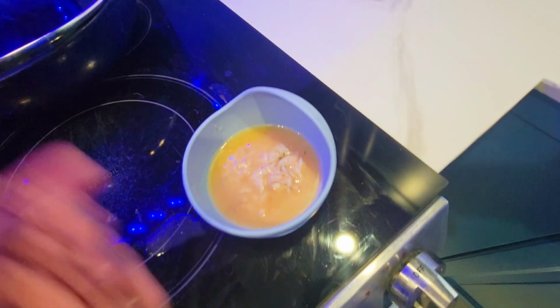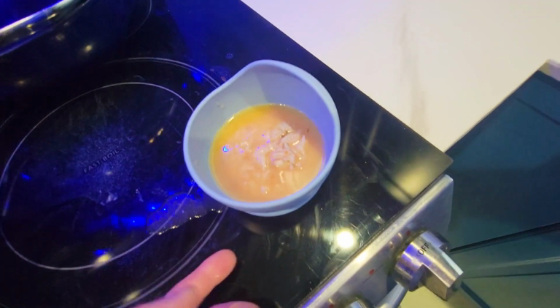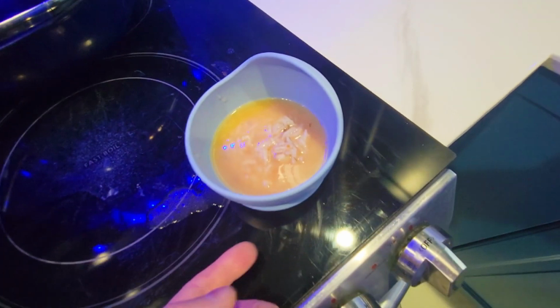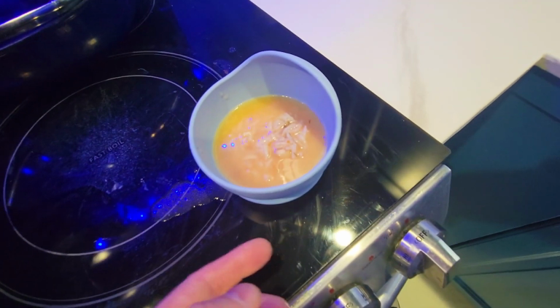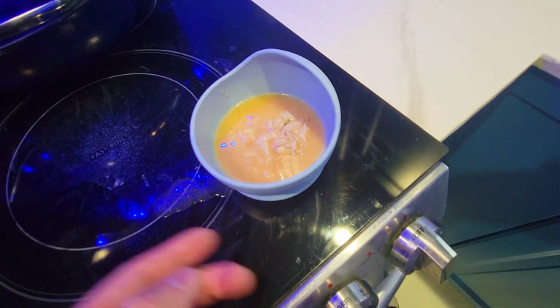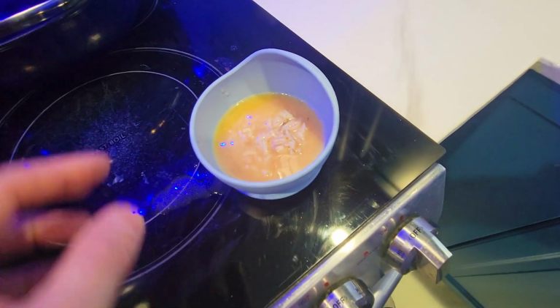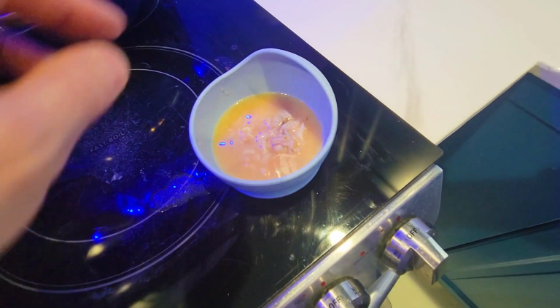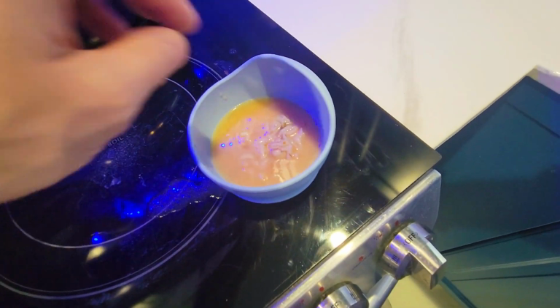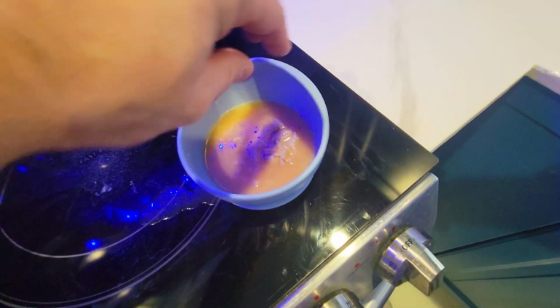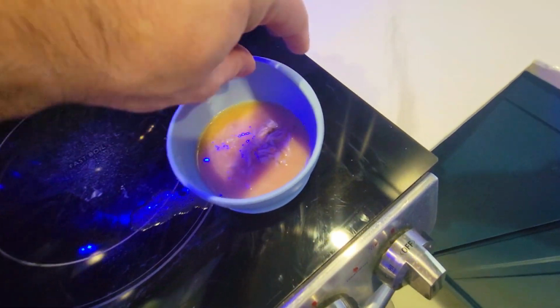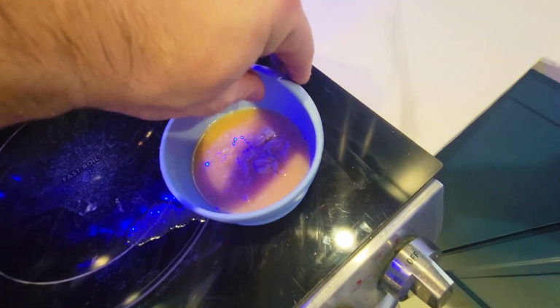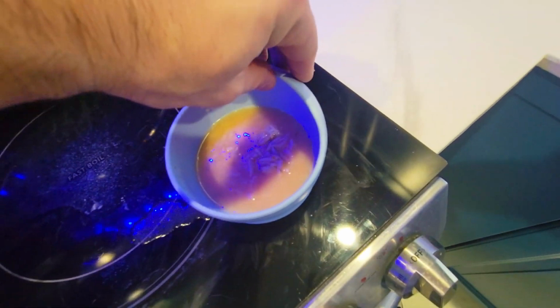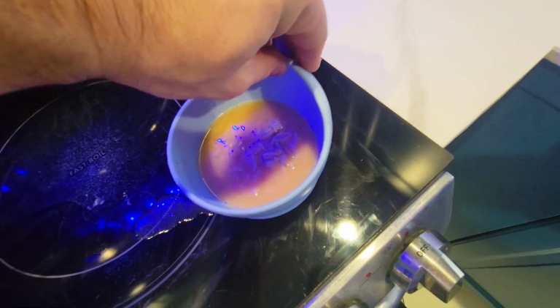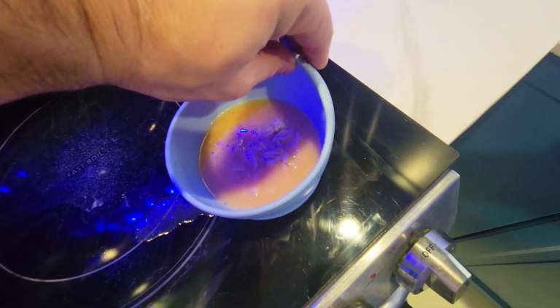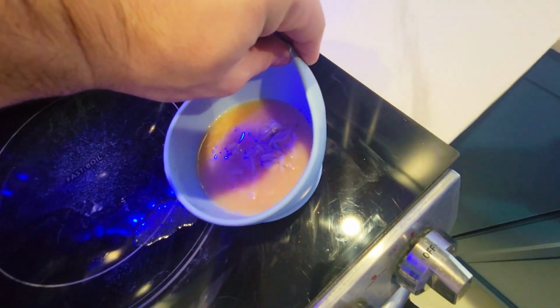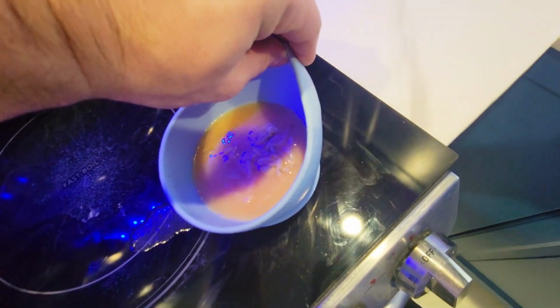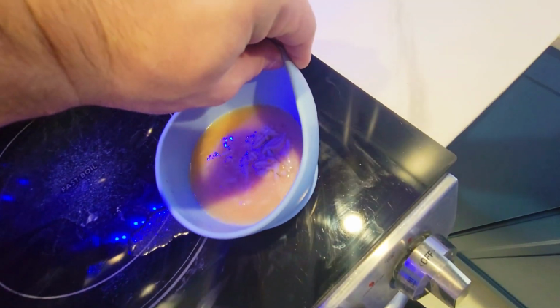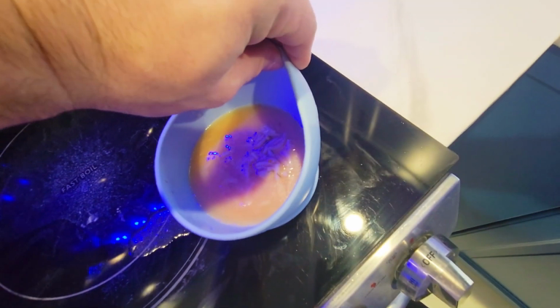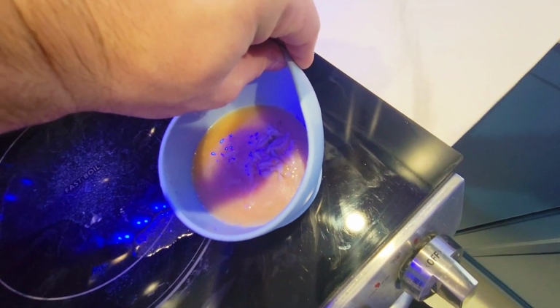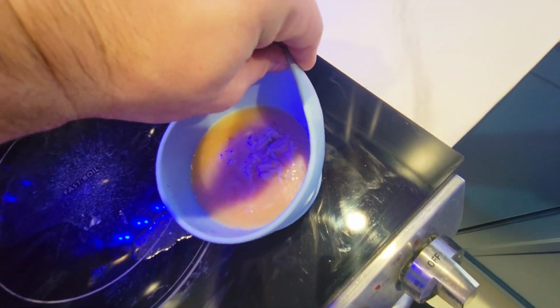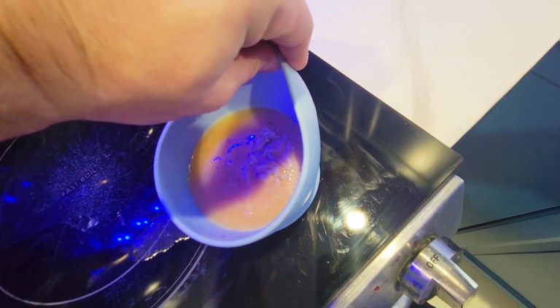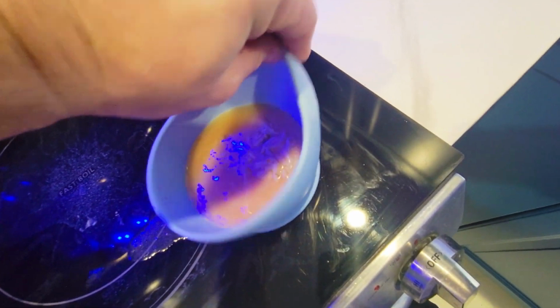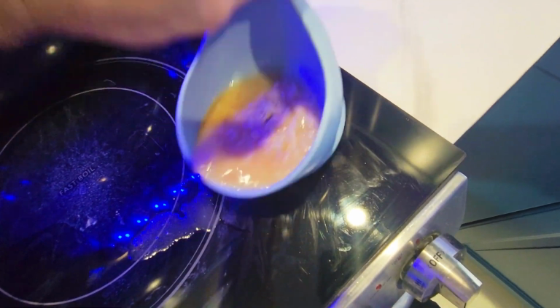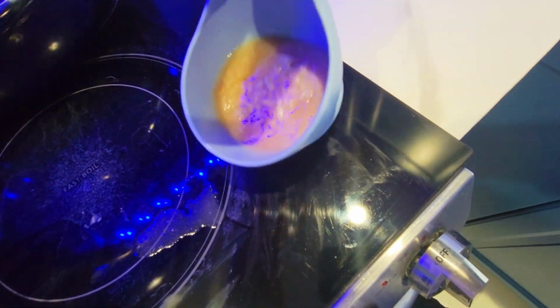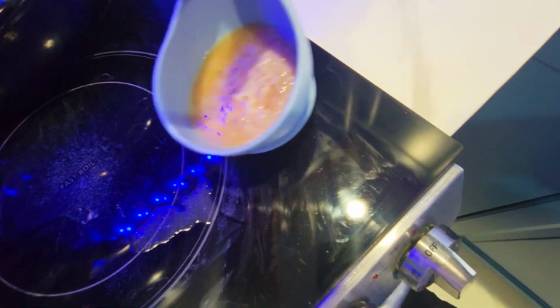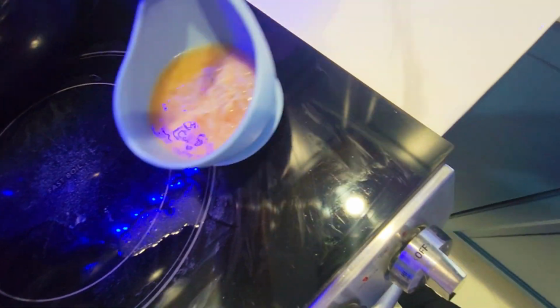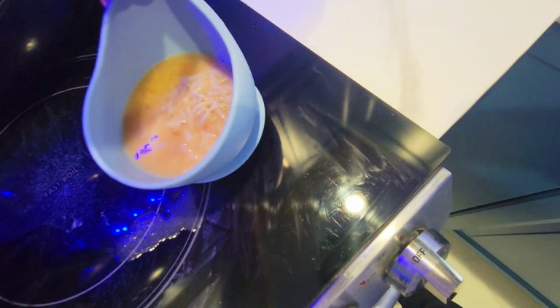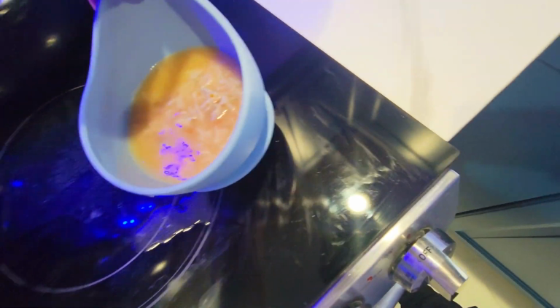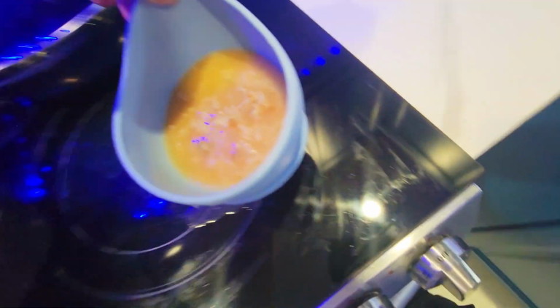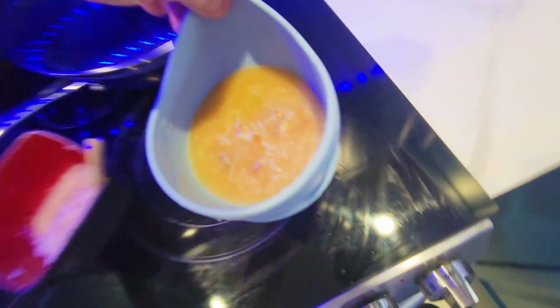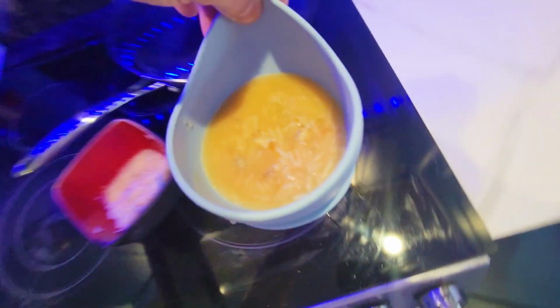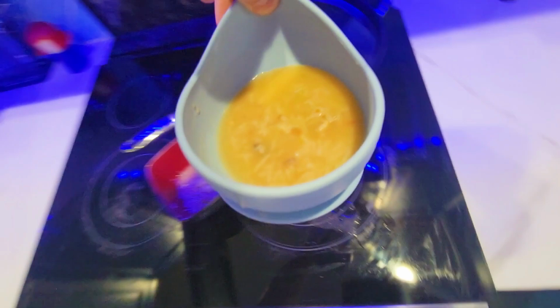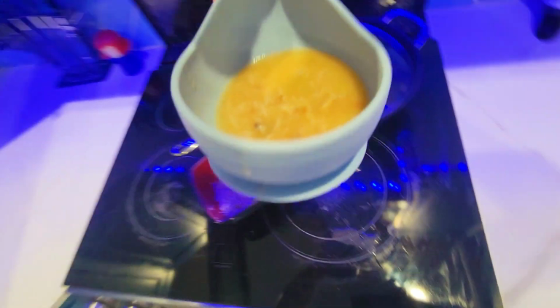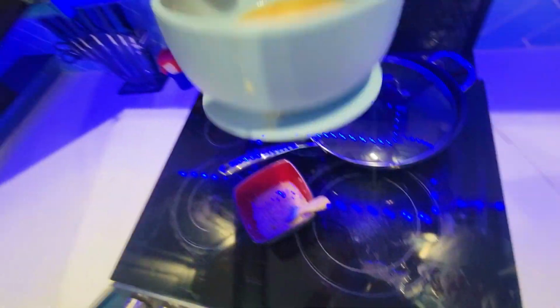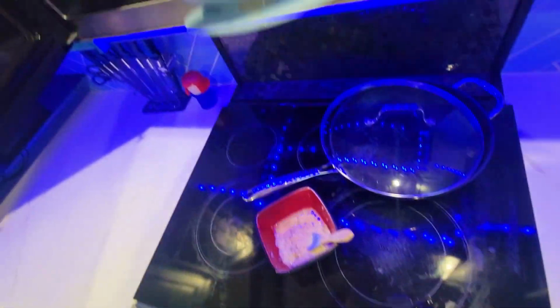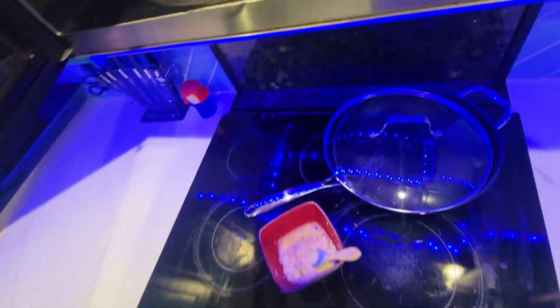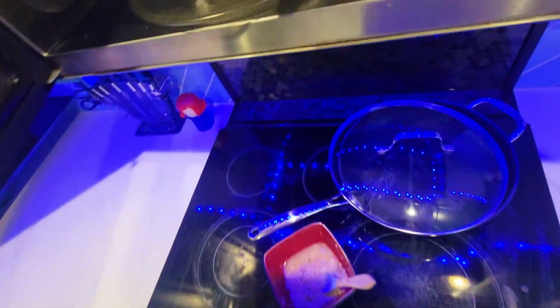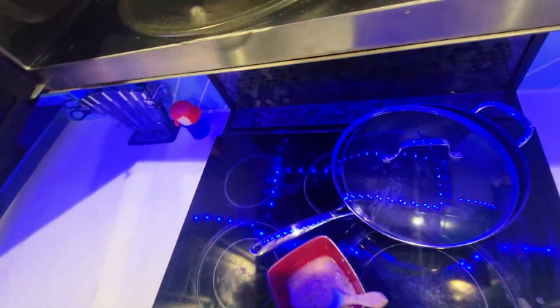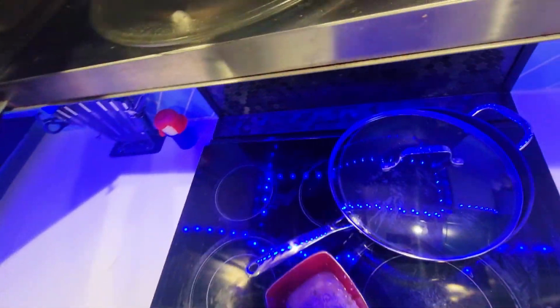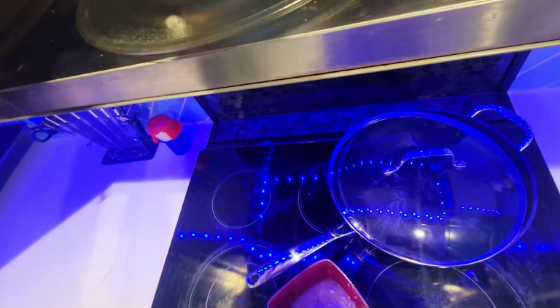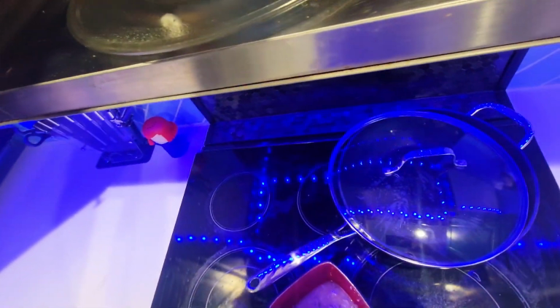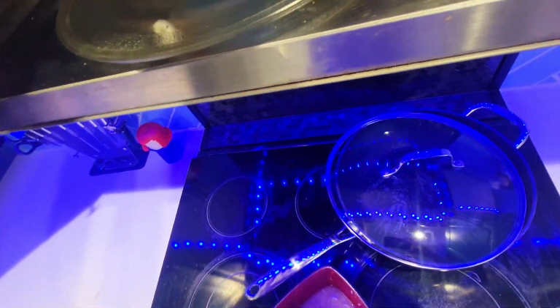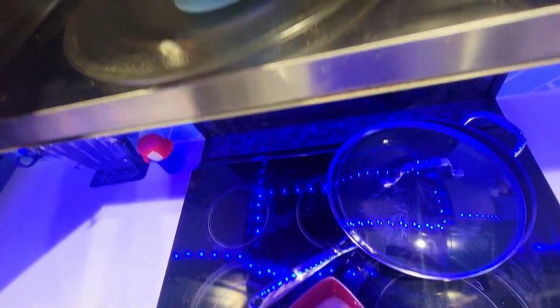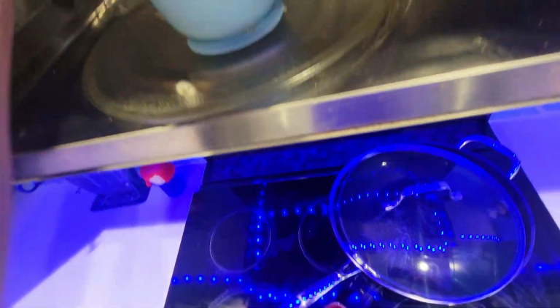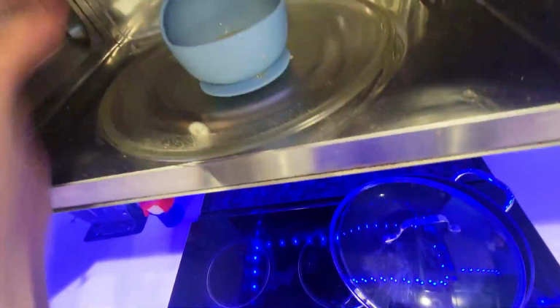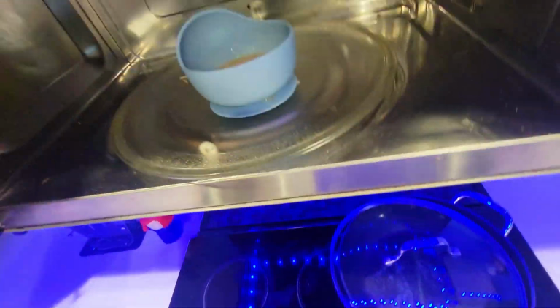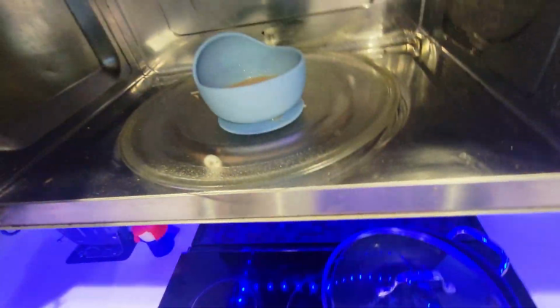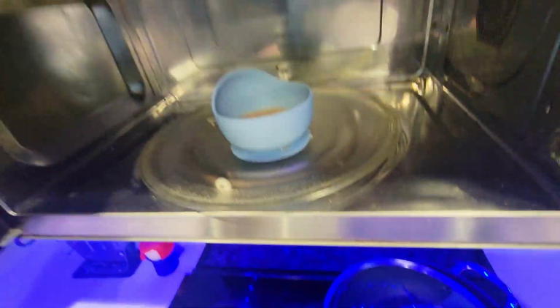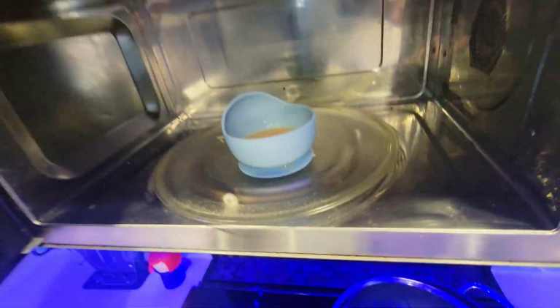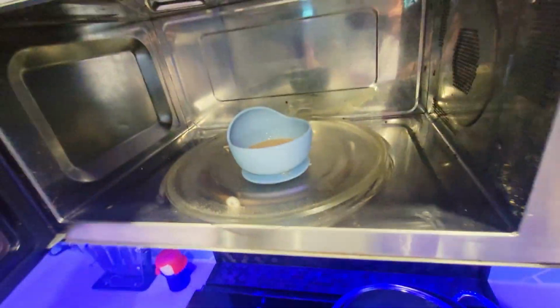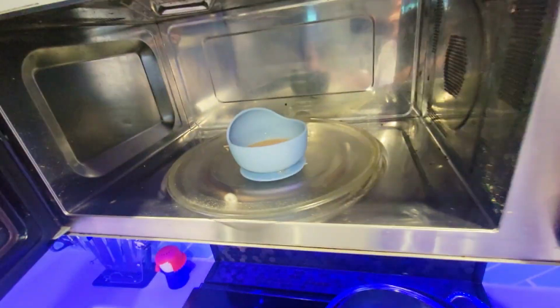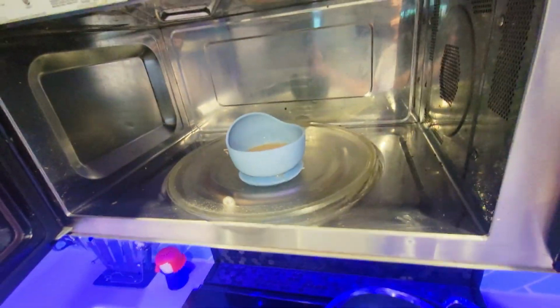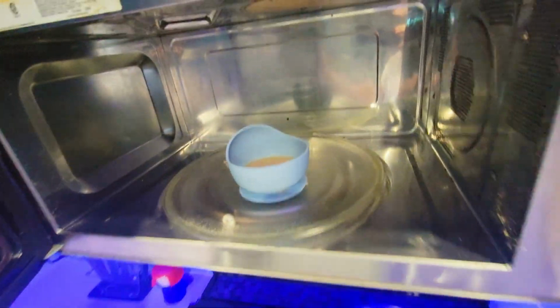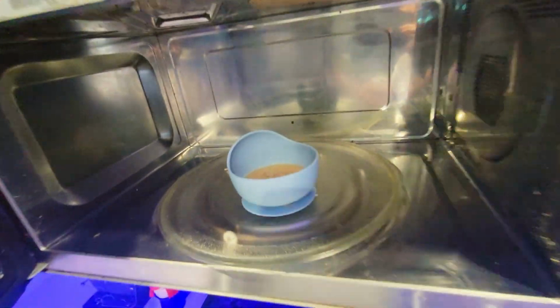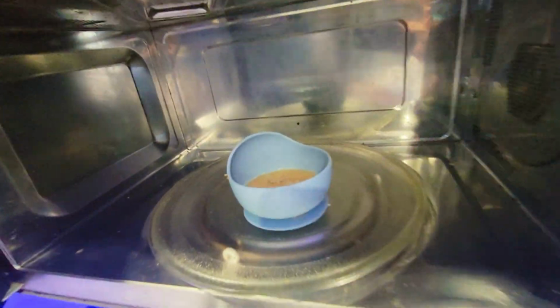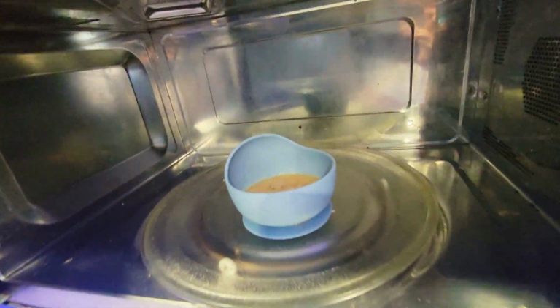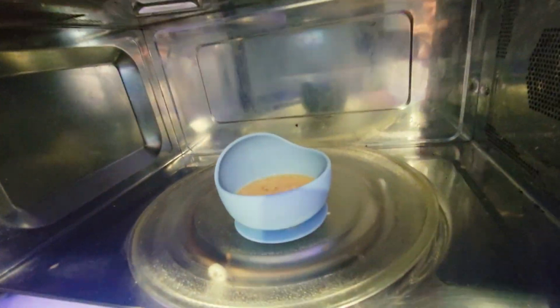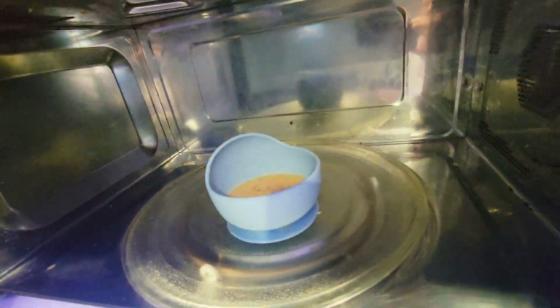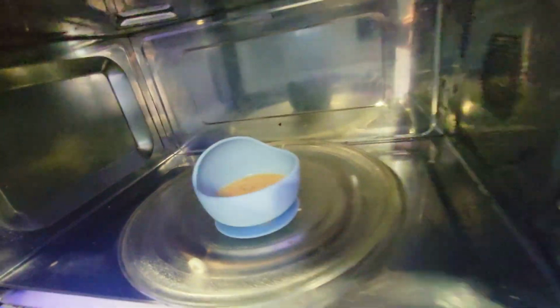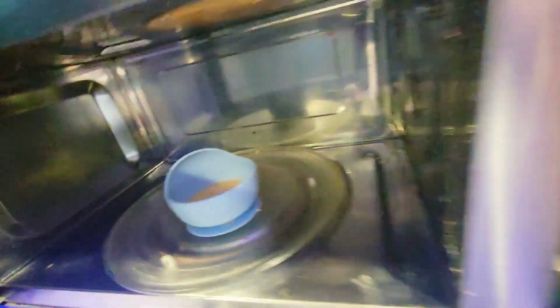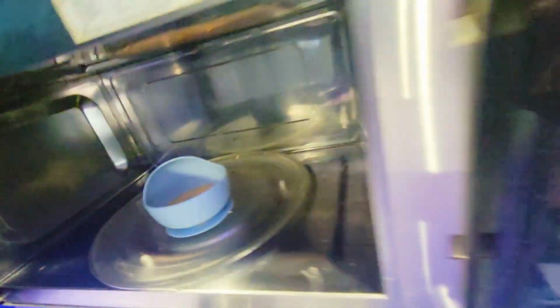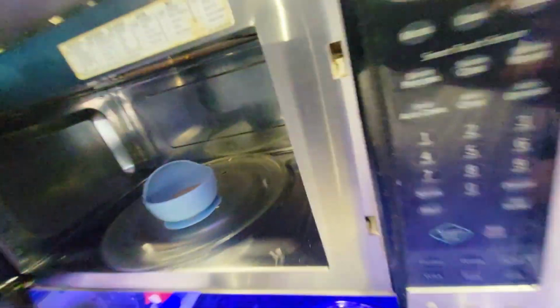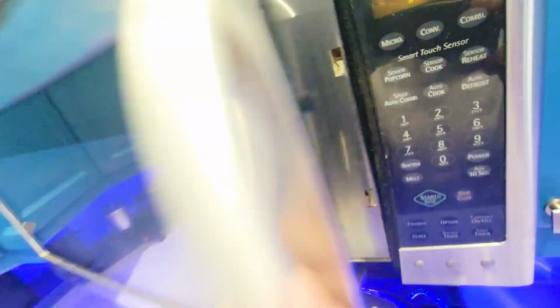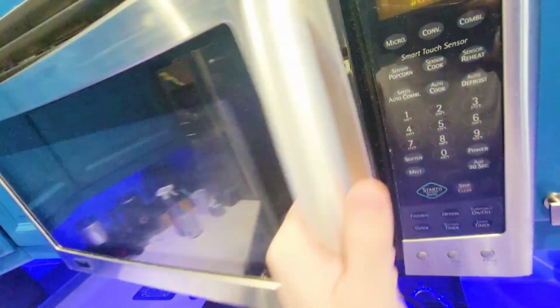As you can see I just put some soup in here and it's very hard to lift it, but the great thing about silicone is that you can microwave it.